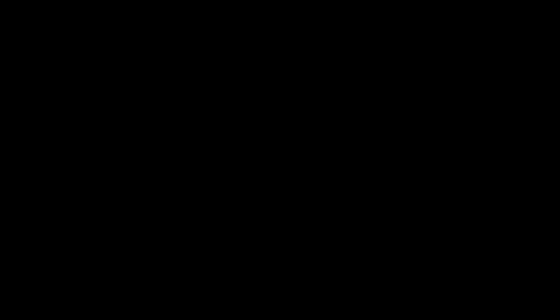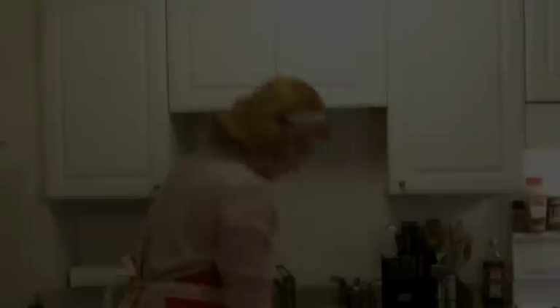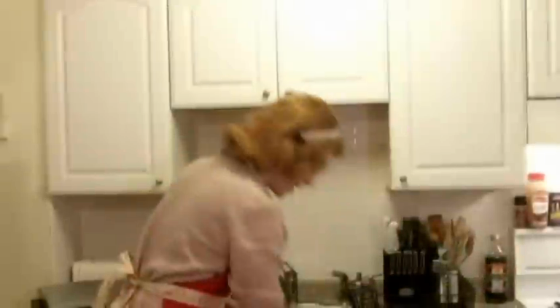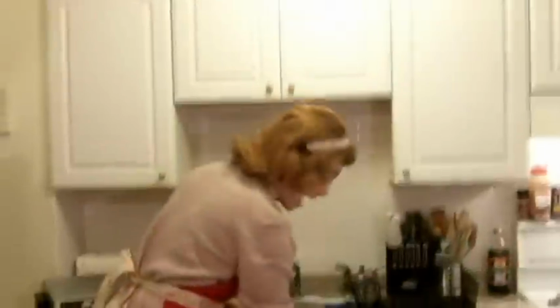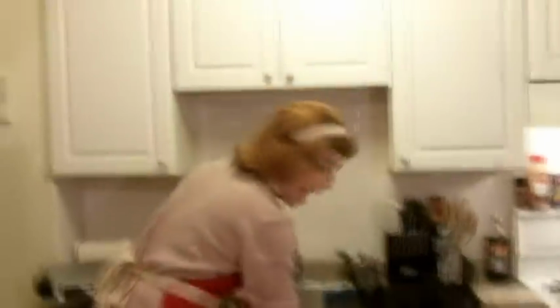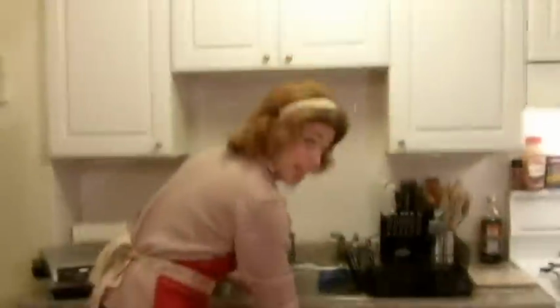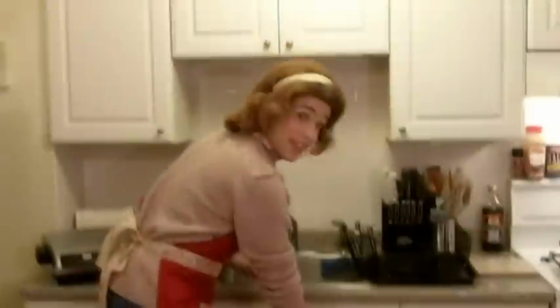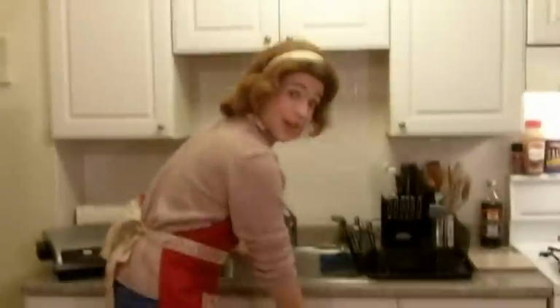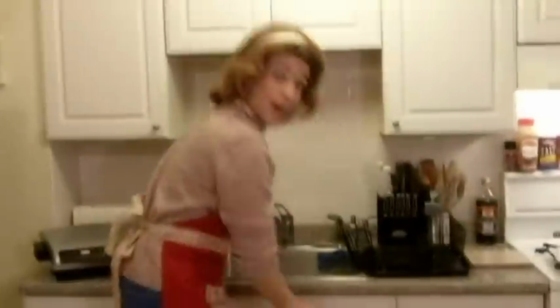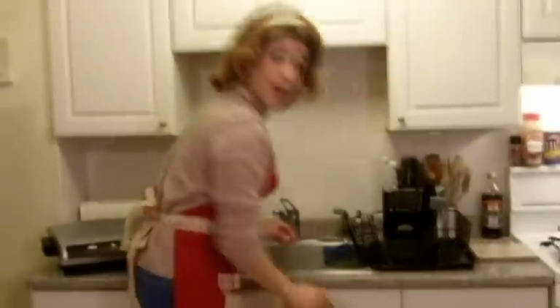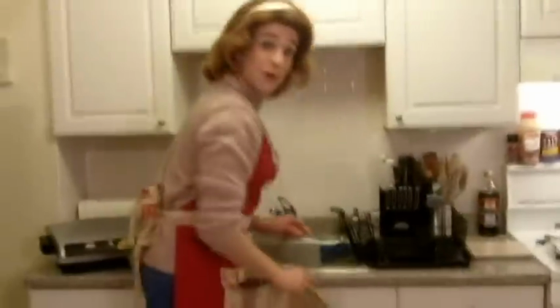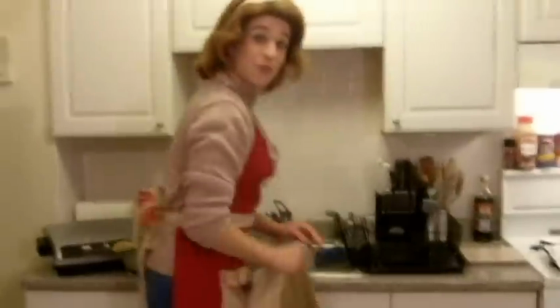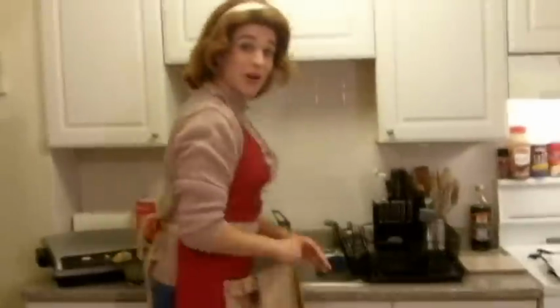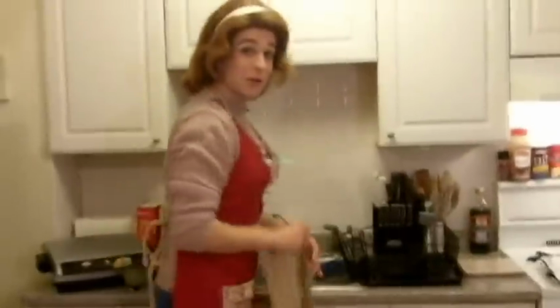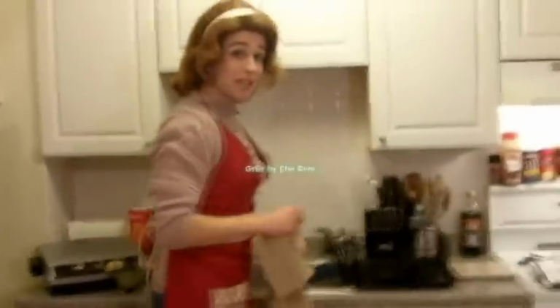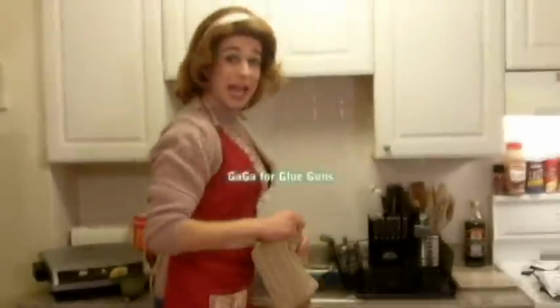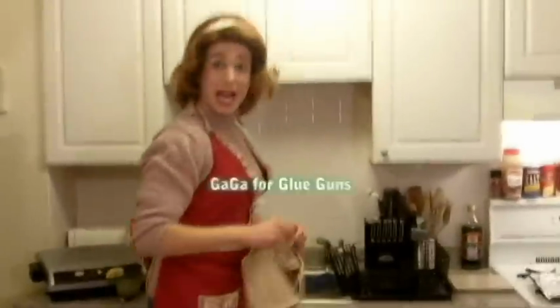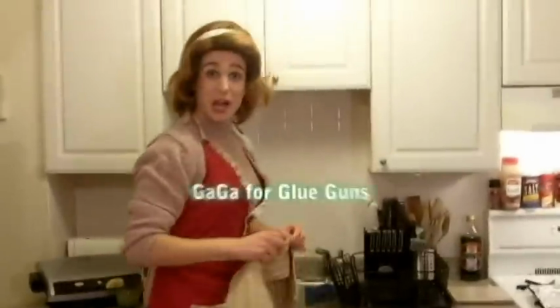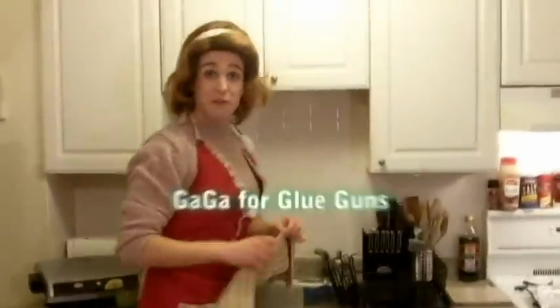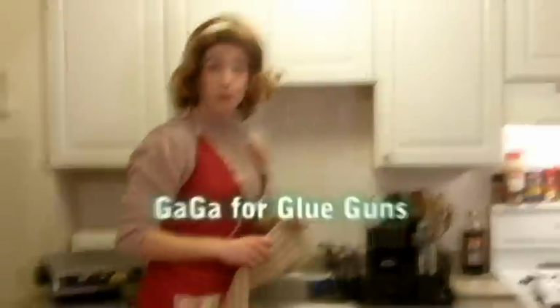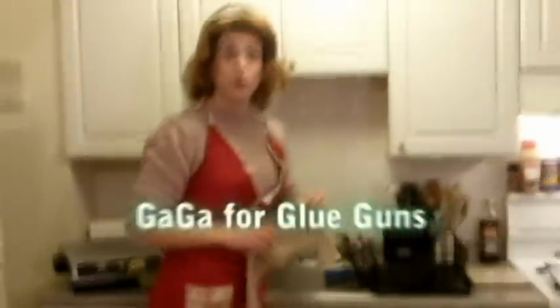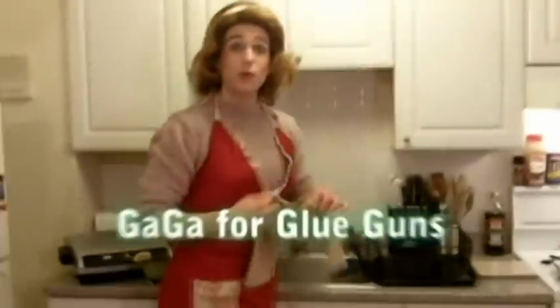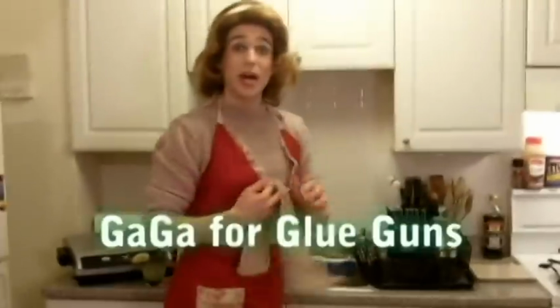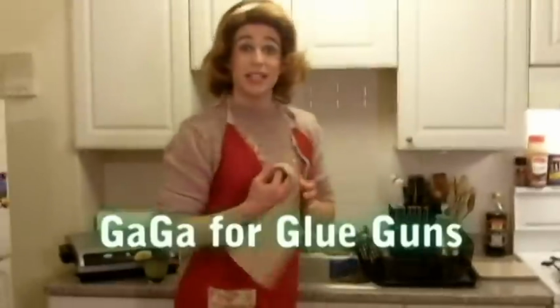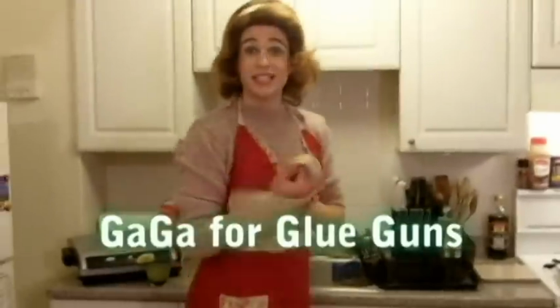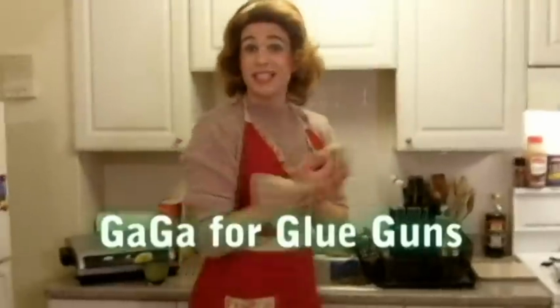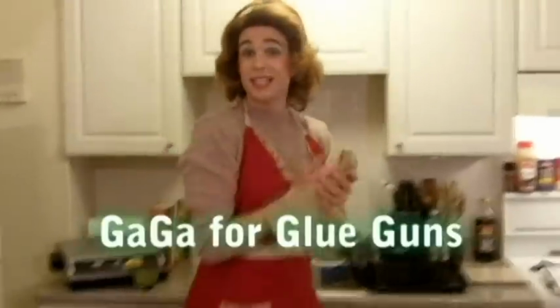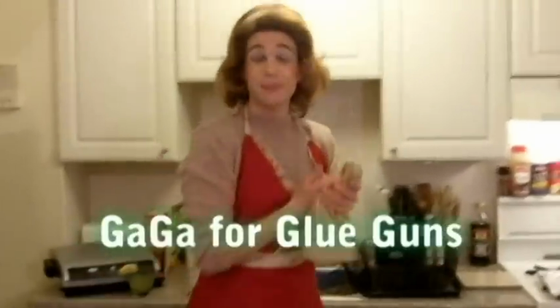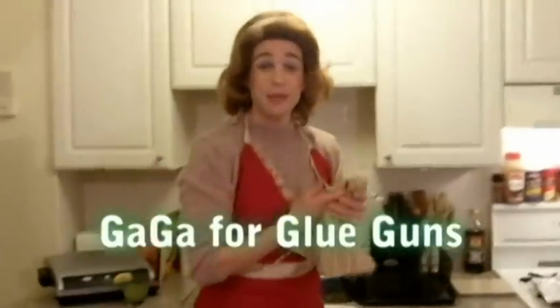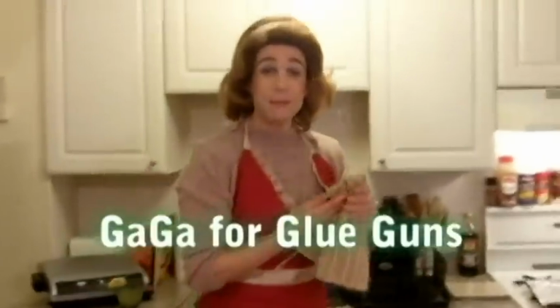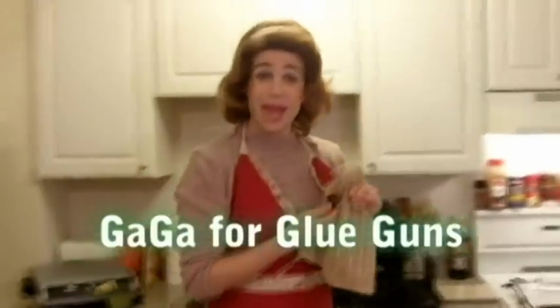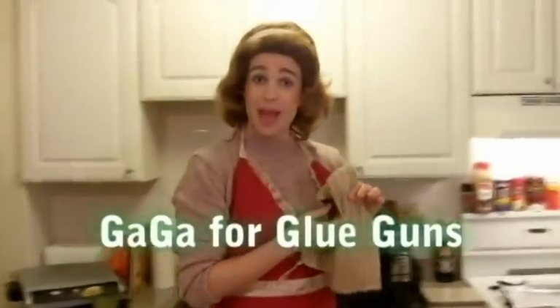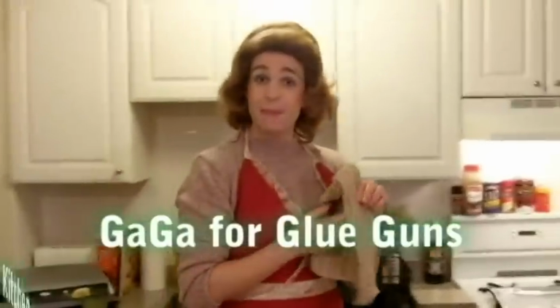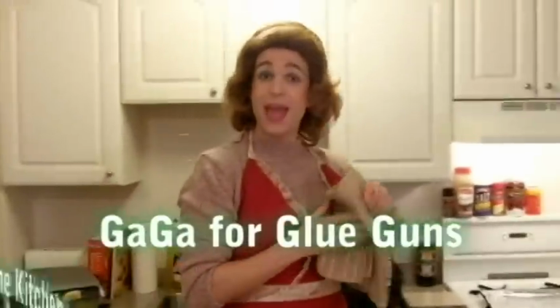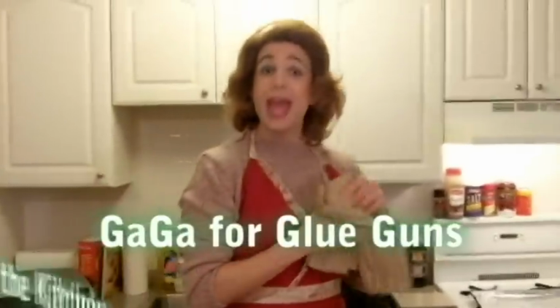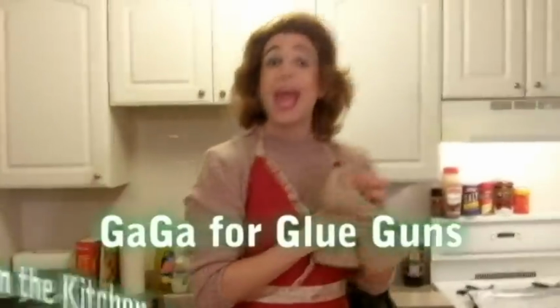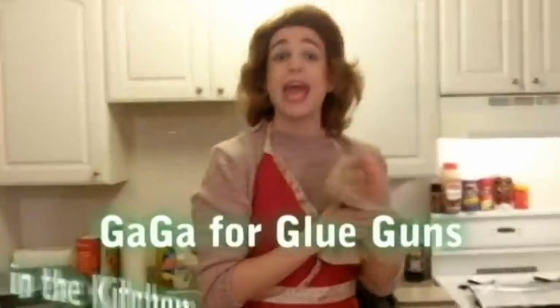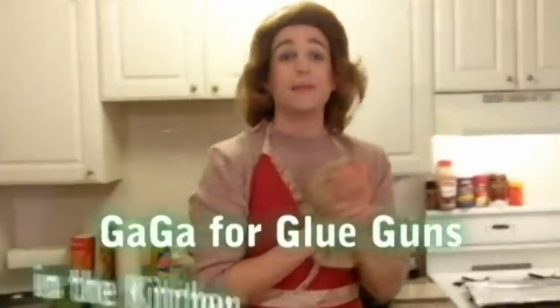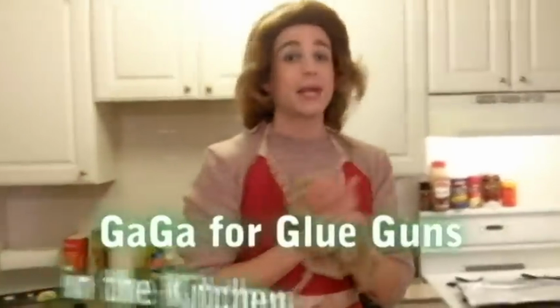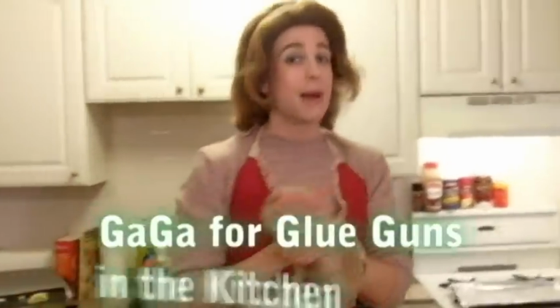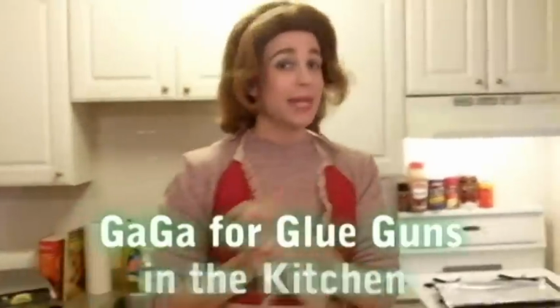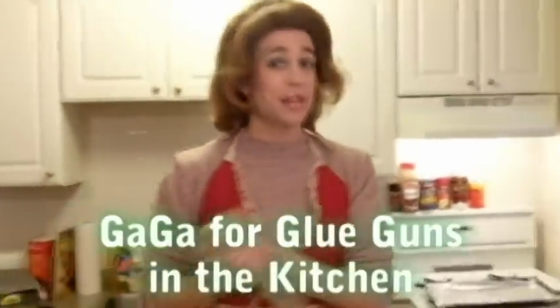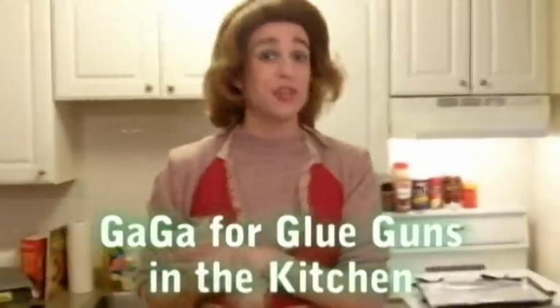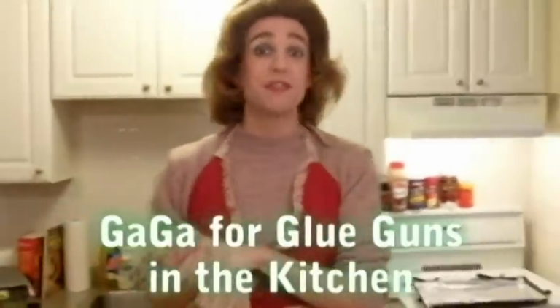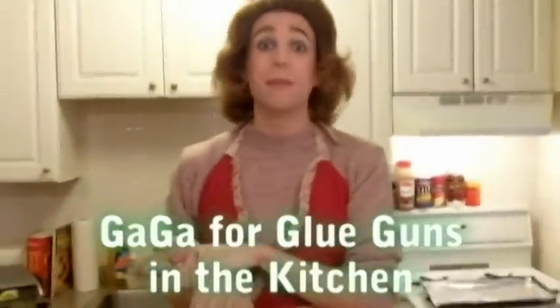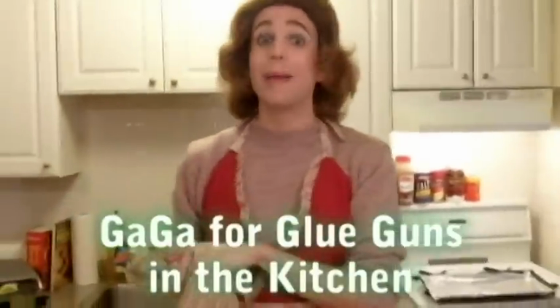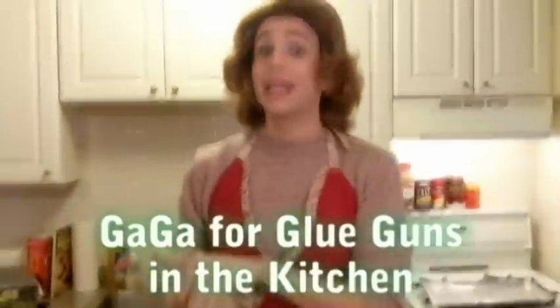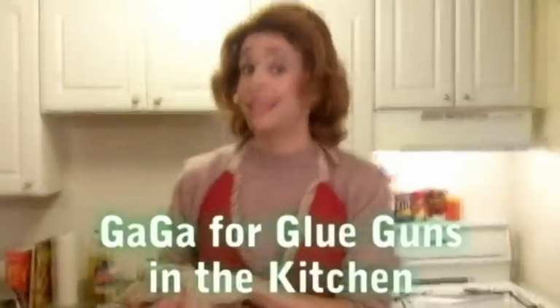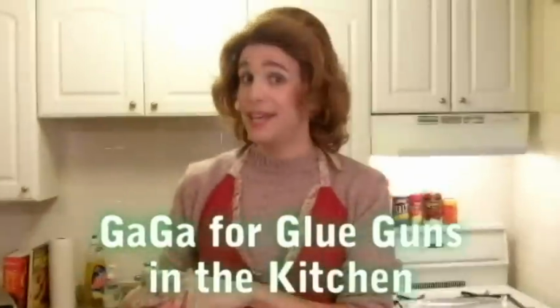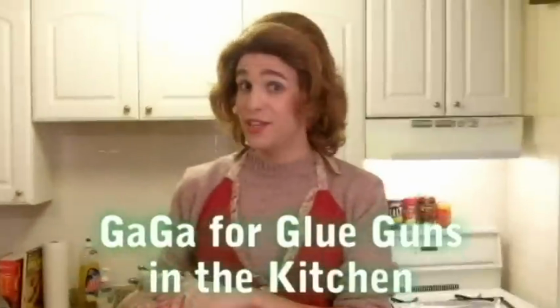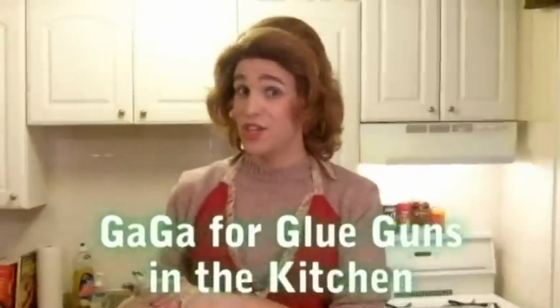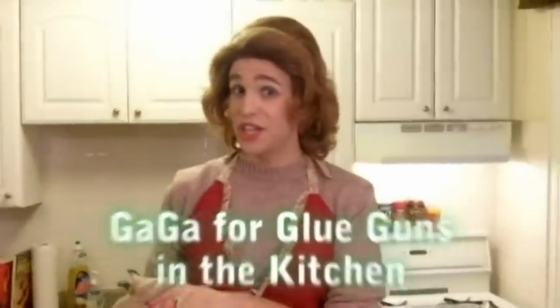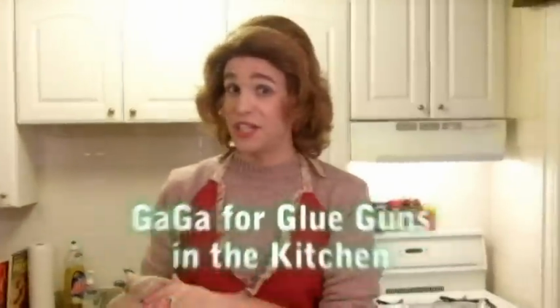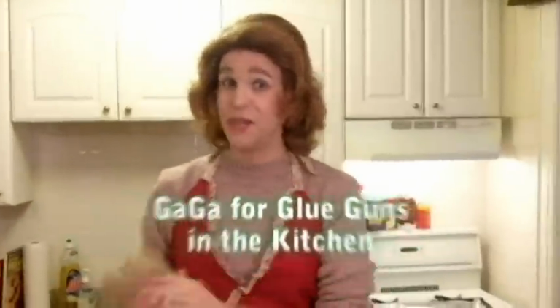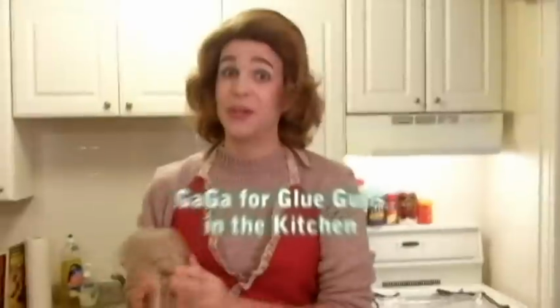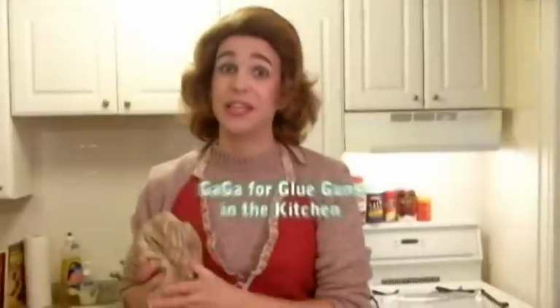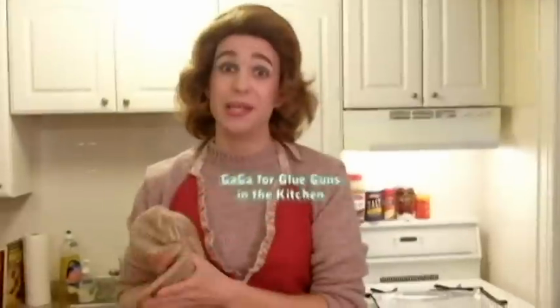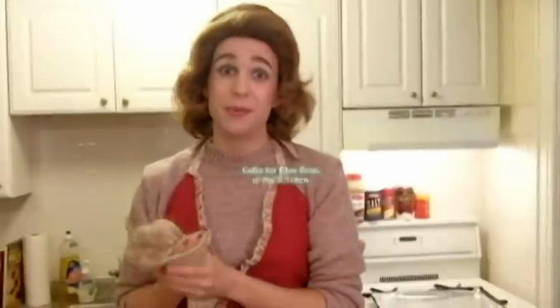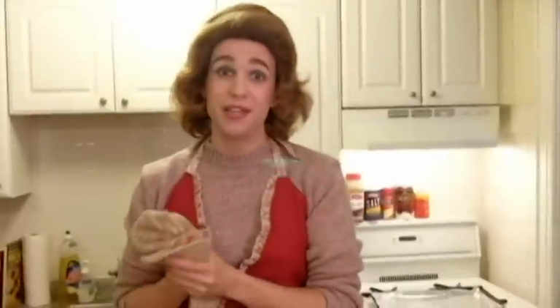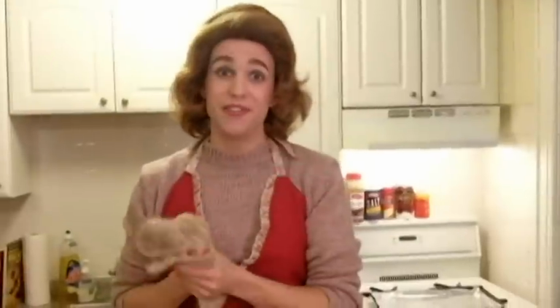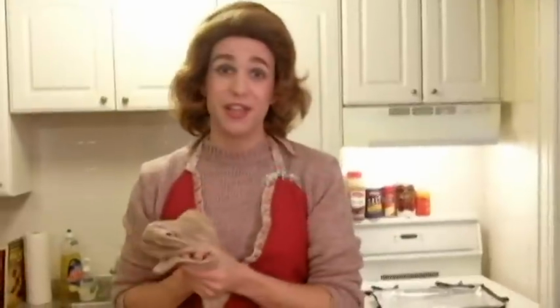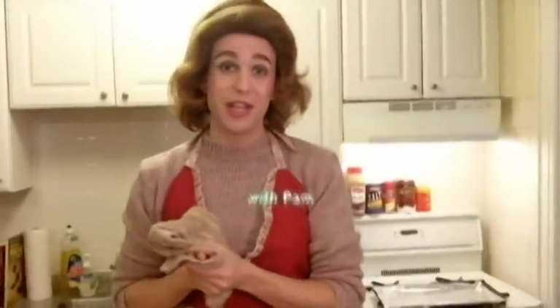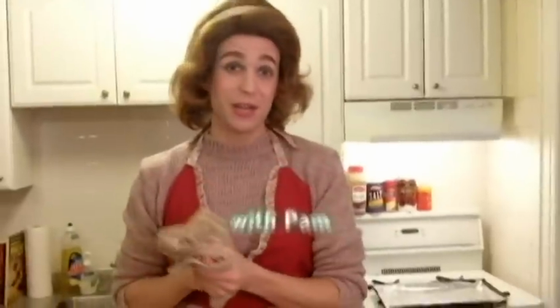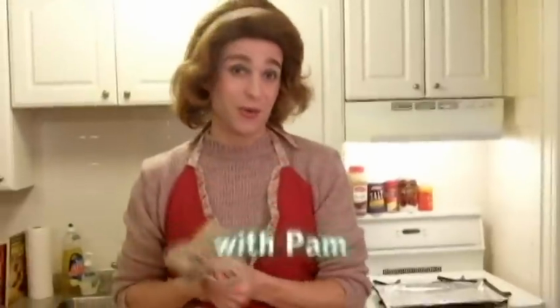Hi there! Welcome to GaGa for Glue Guns. It's me, Pam, and I'm coming at you from my kitchen here in Libertyville, Illinois.